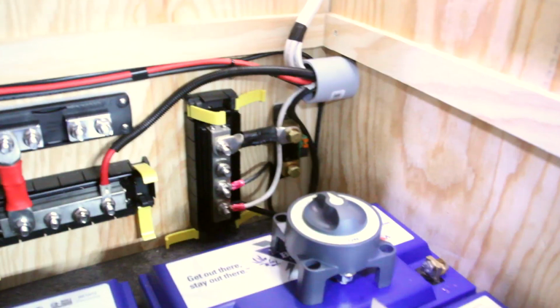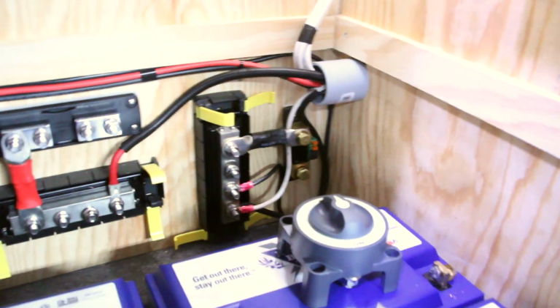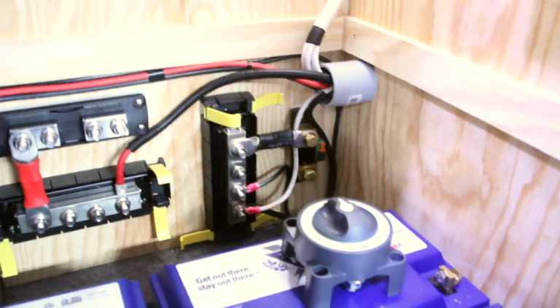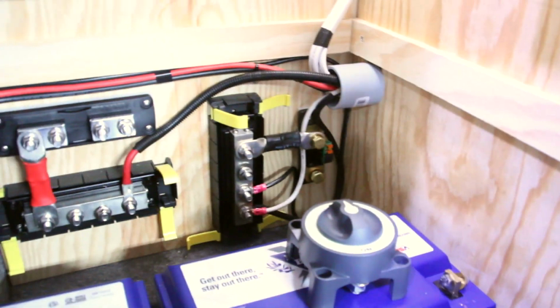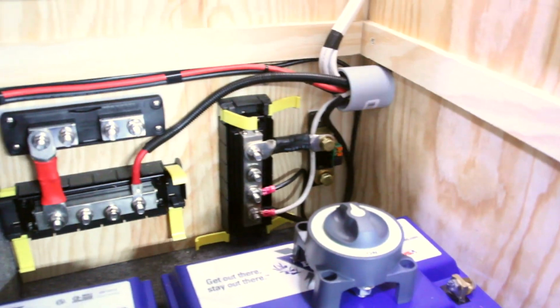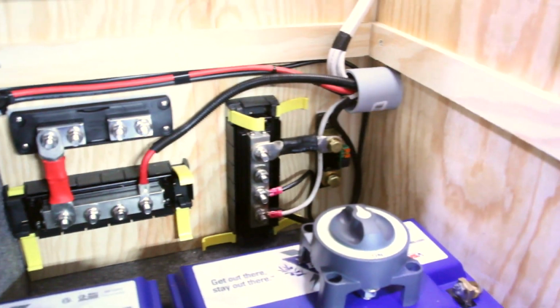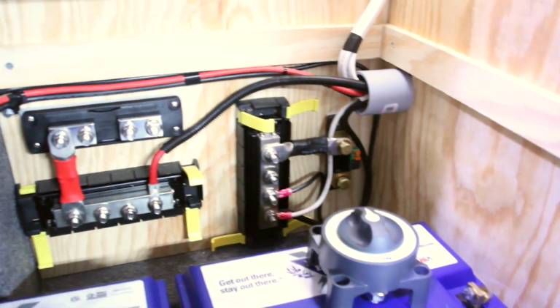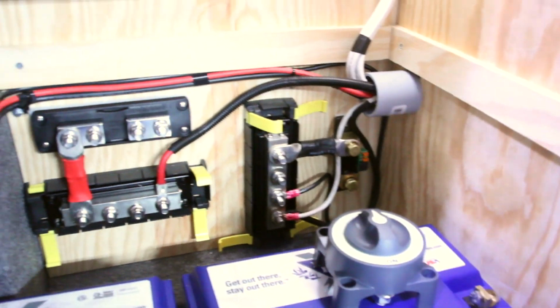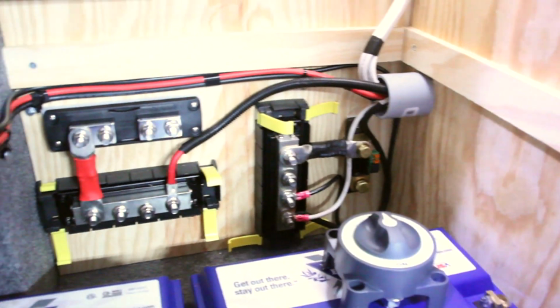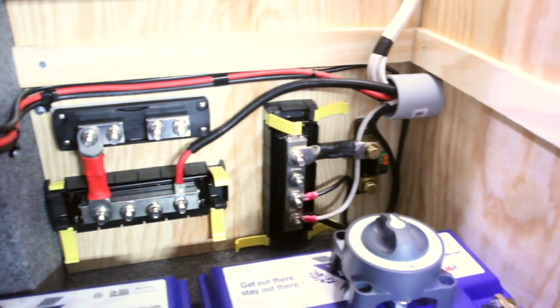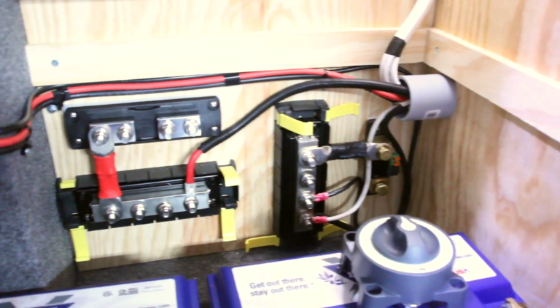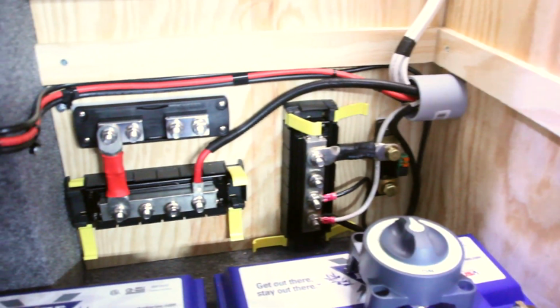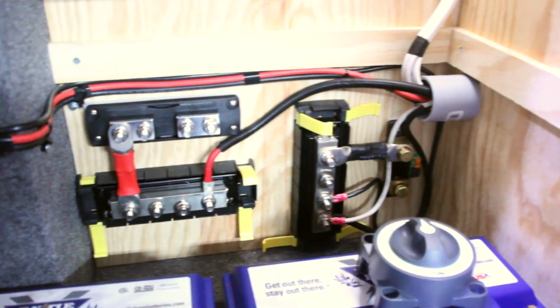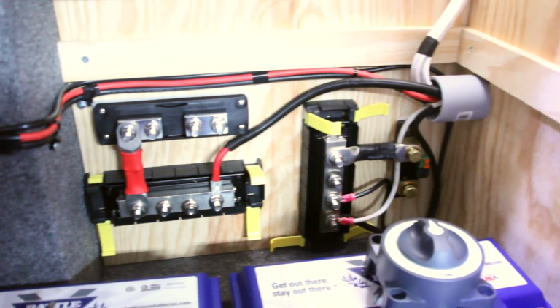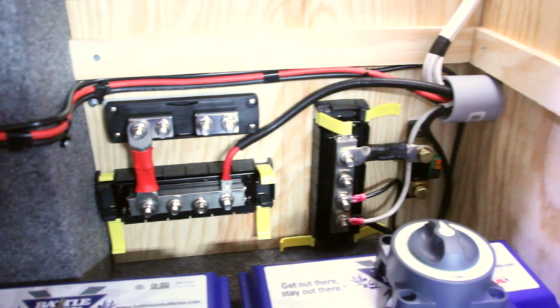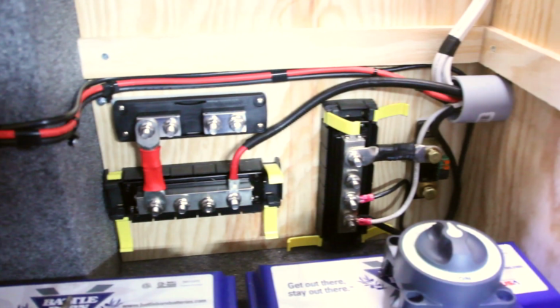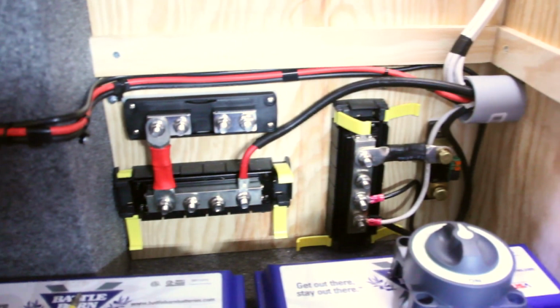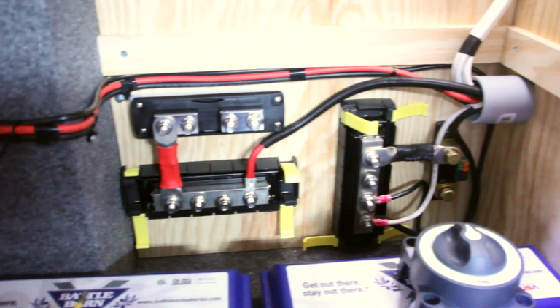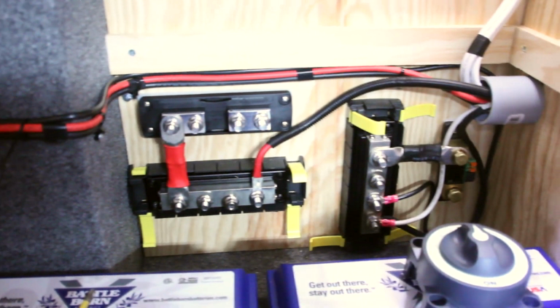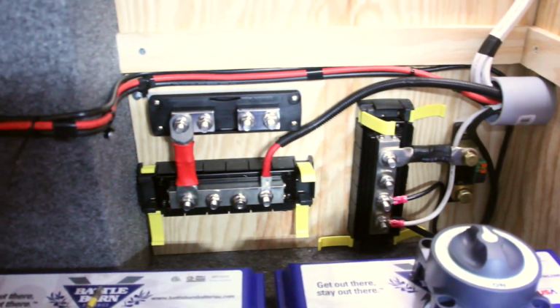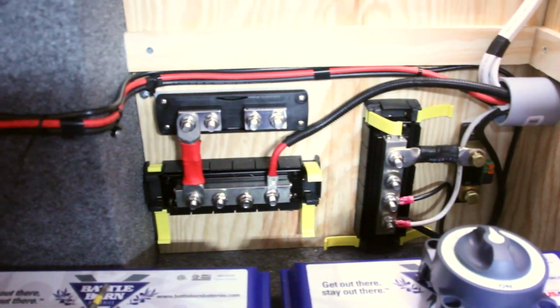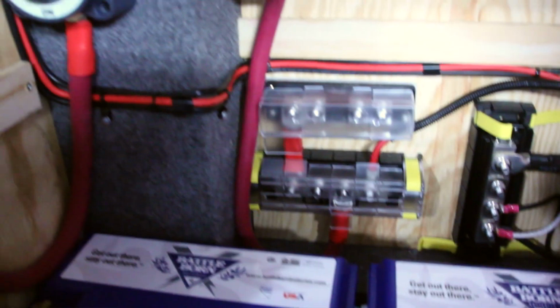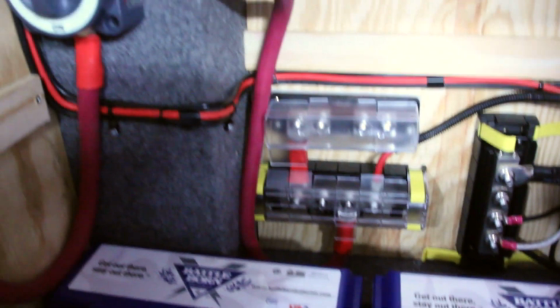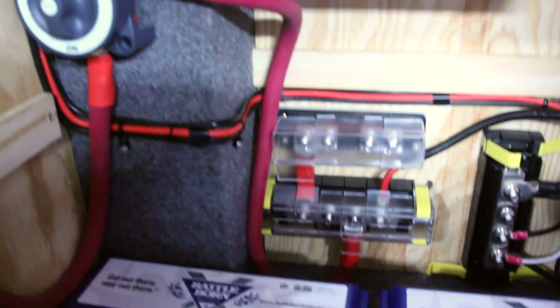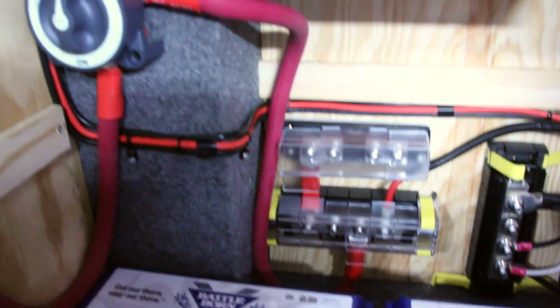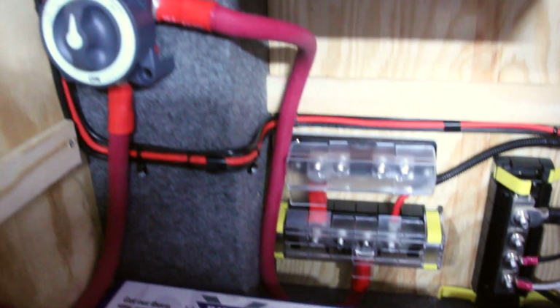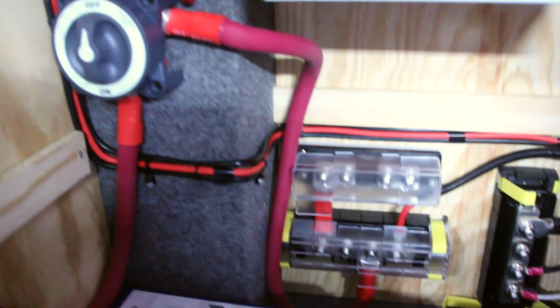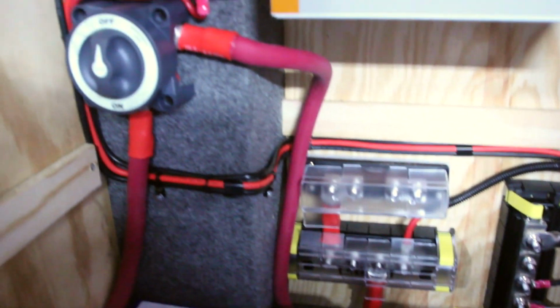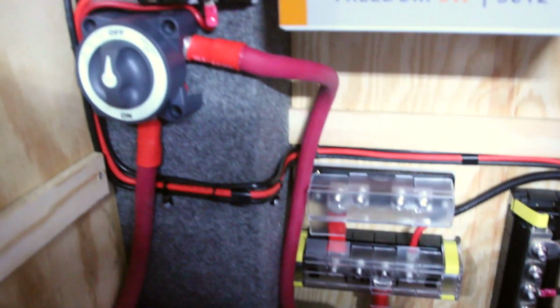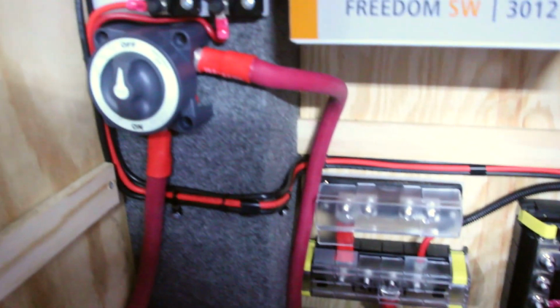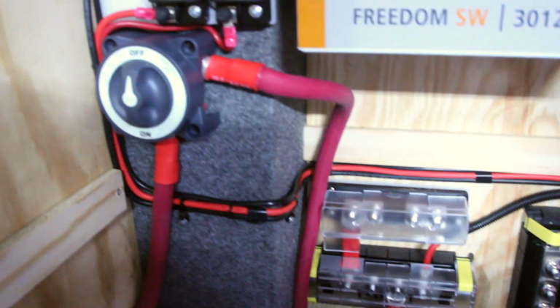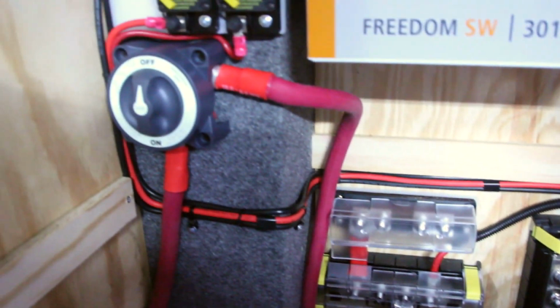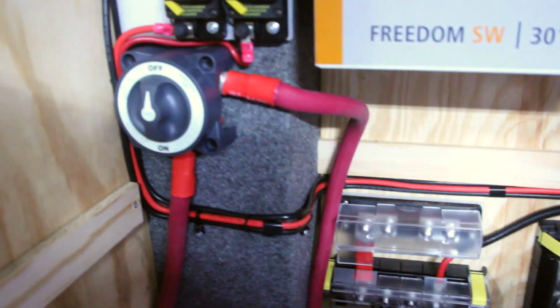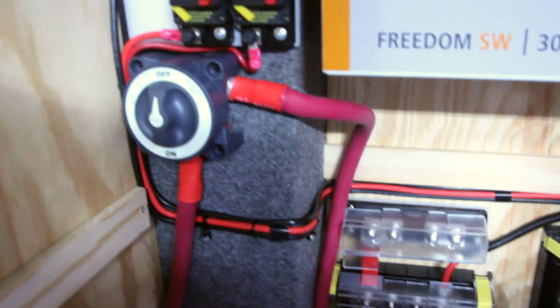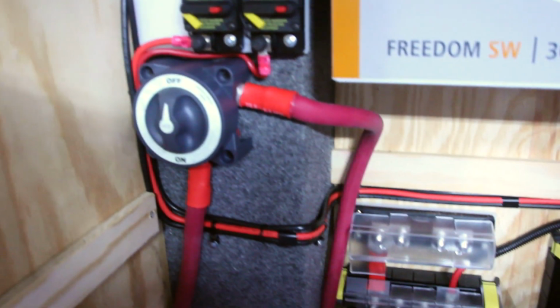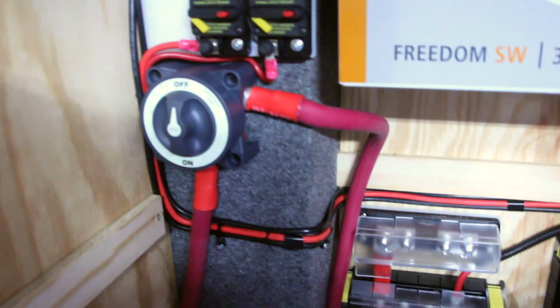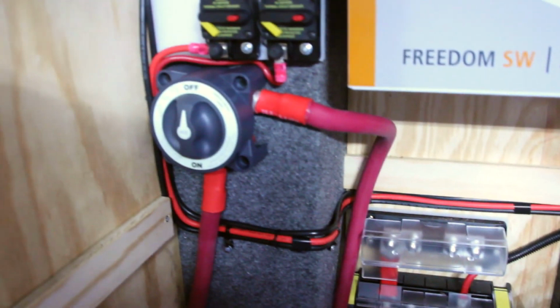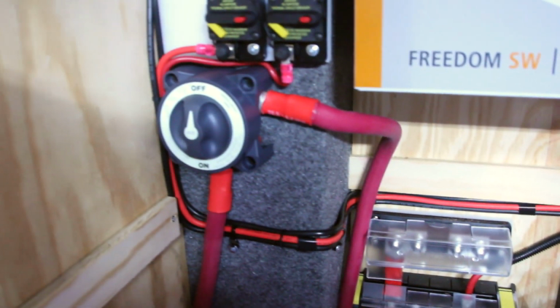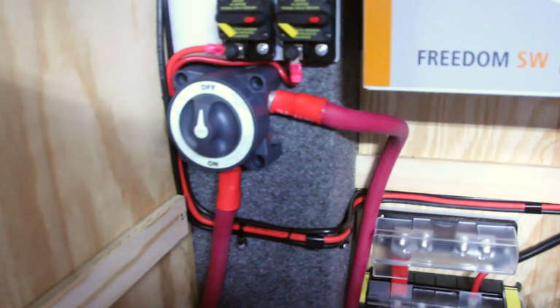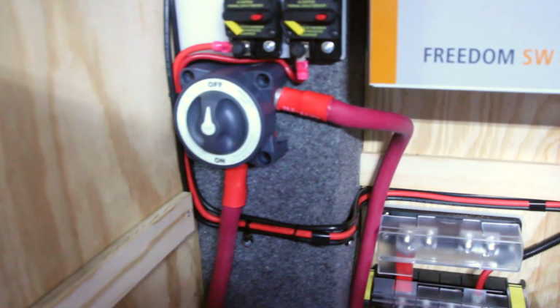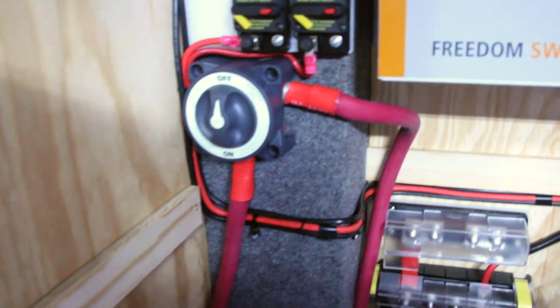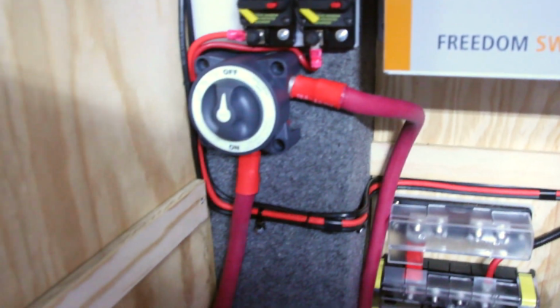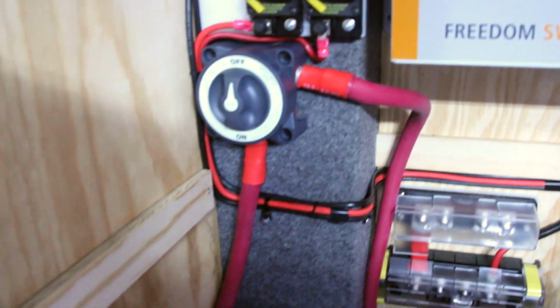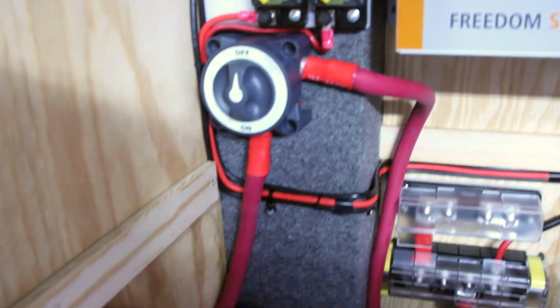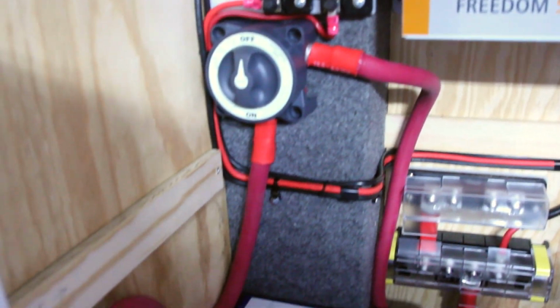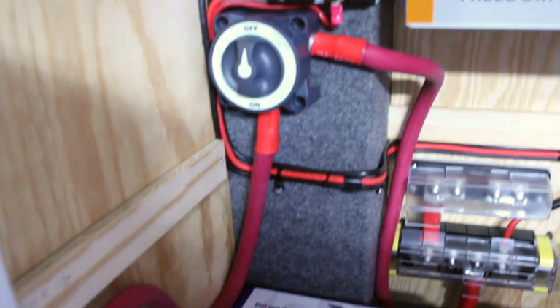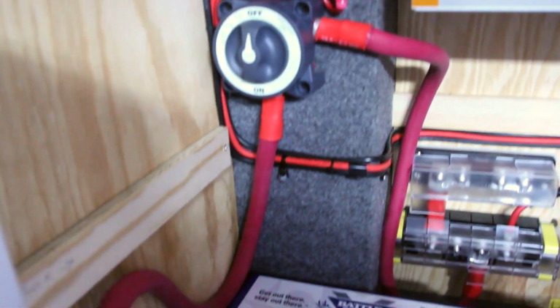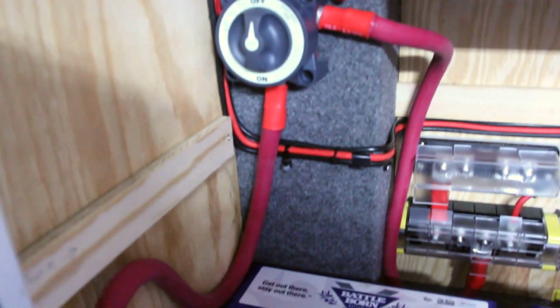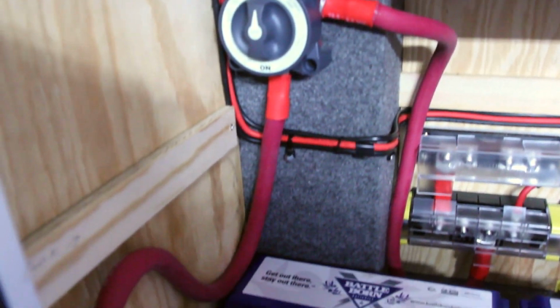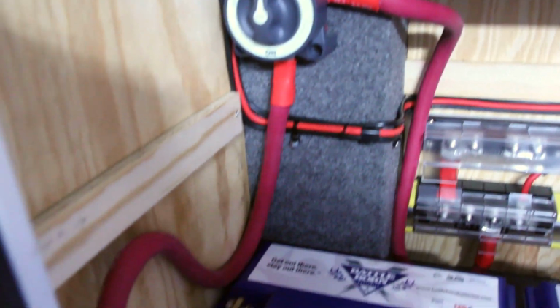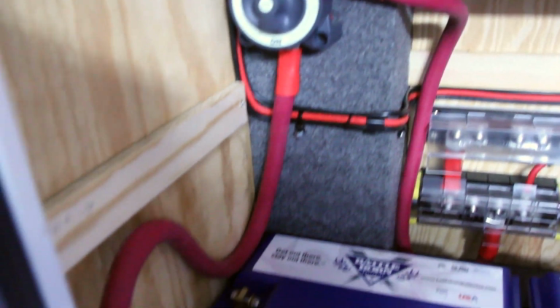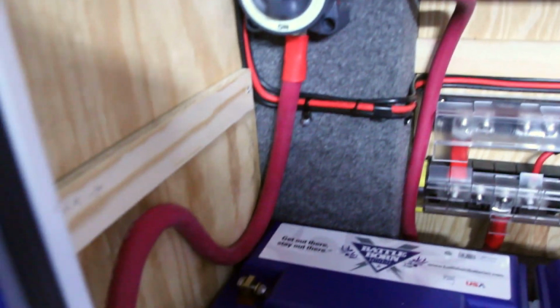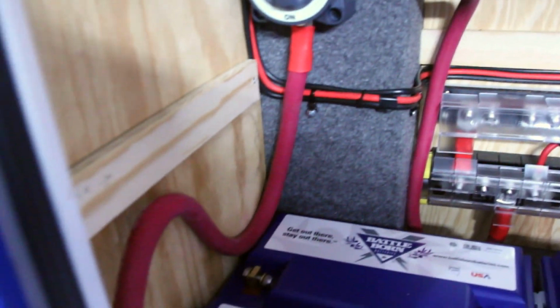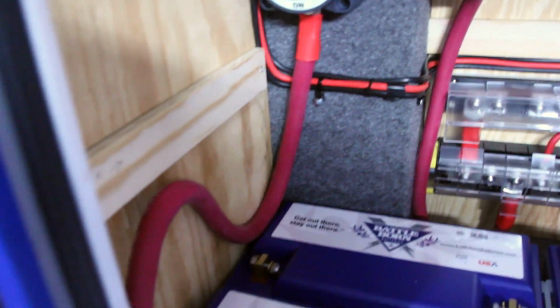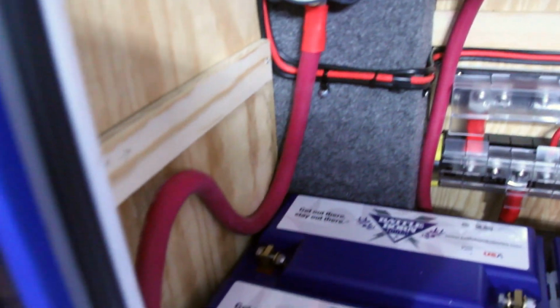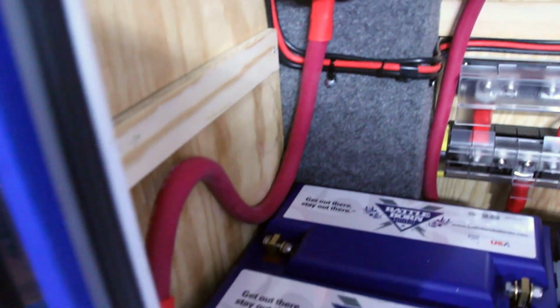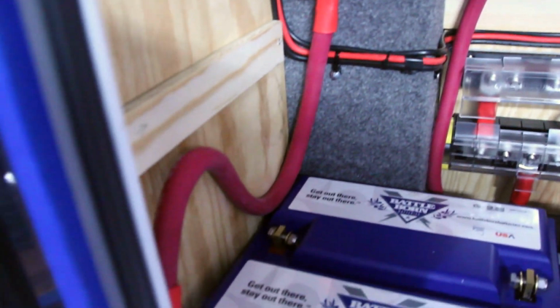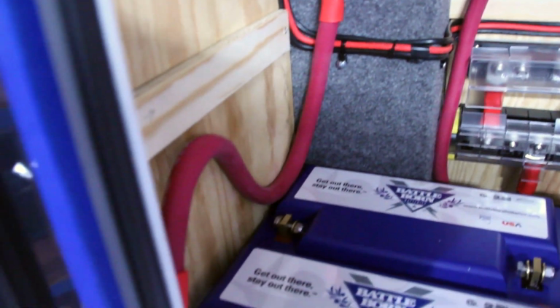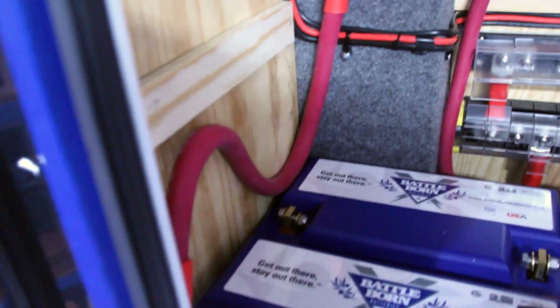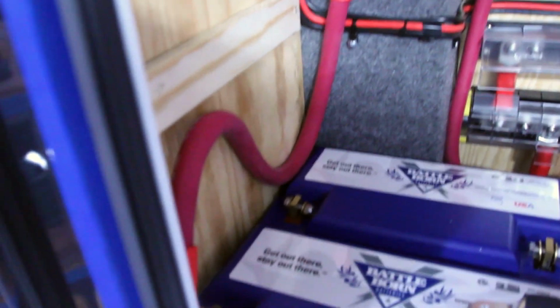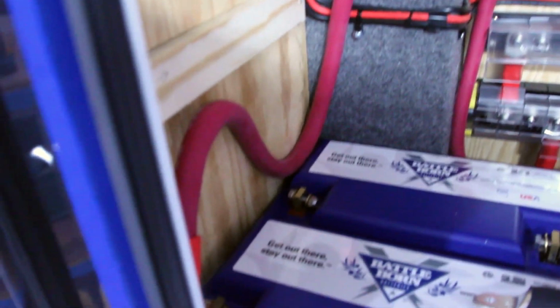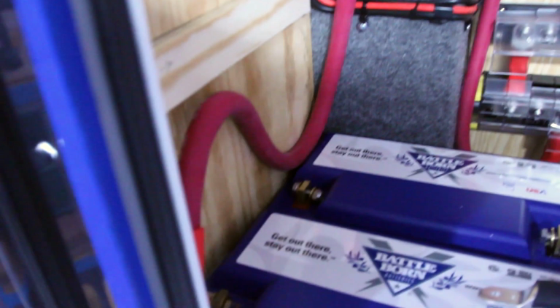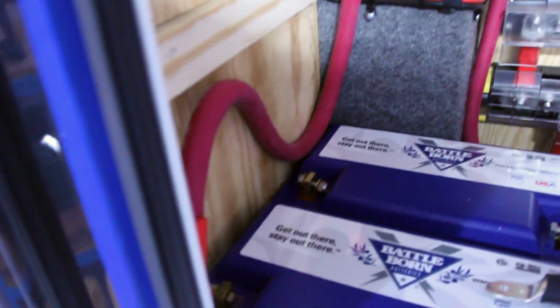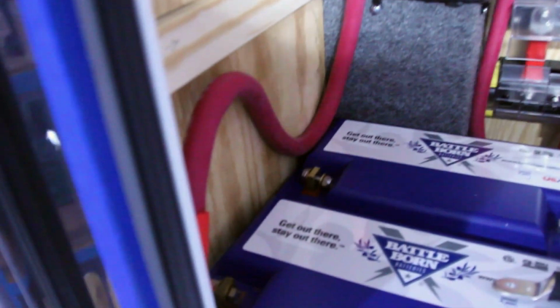We also installed a Blue Seas DC disconnect switch that acts as a fail safe in the event that there is ever a failure in the electrical system.